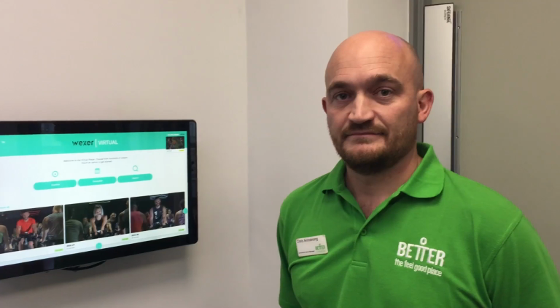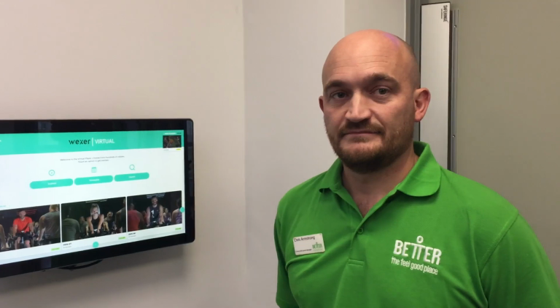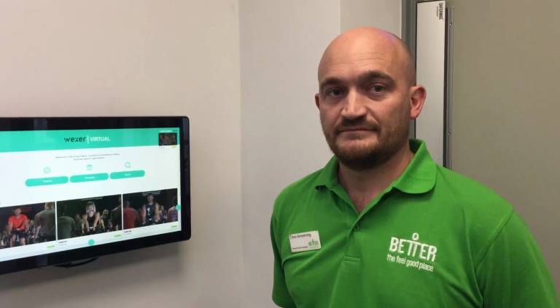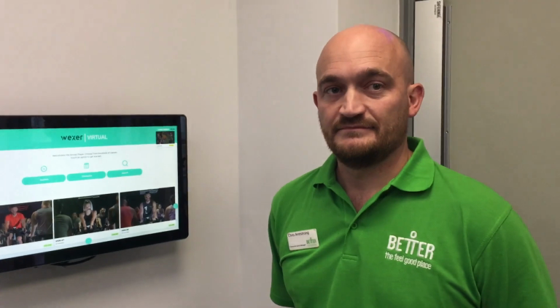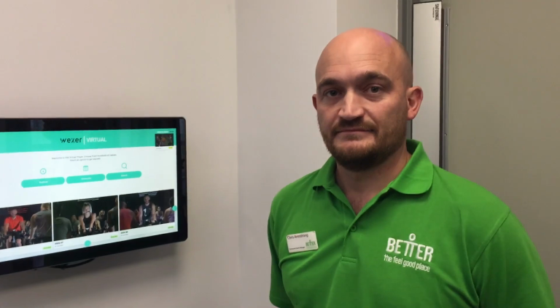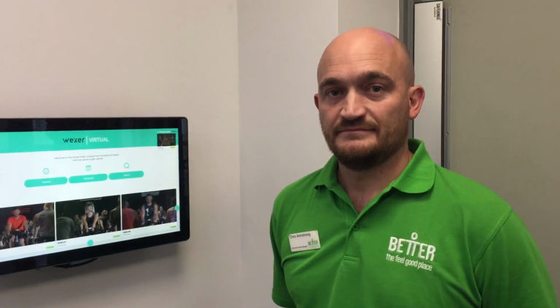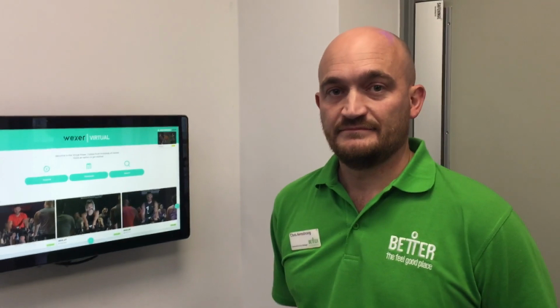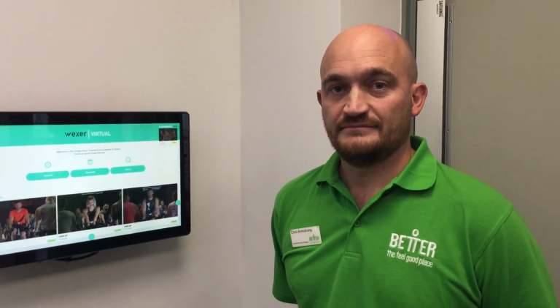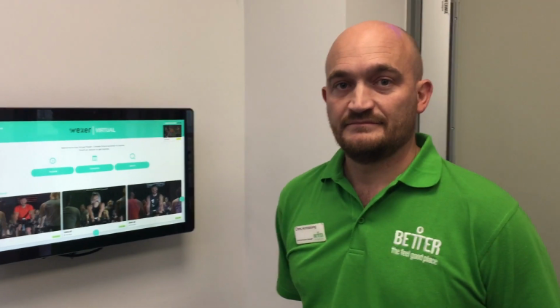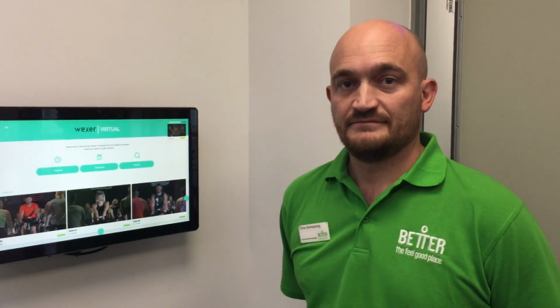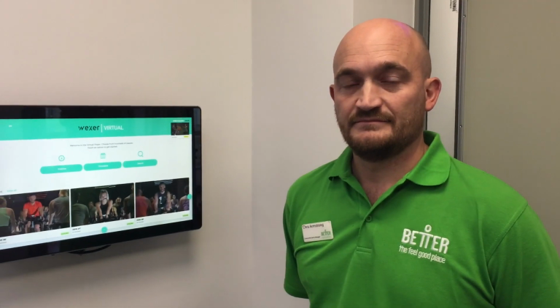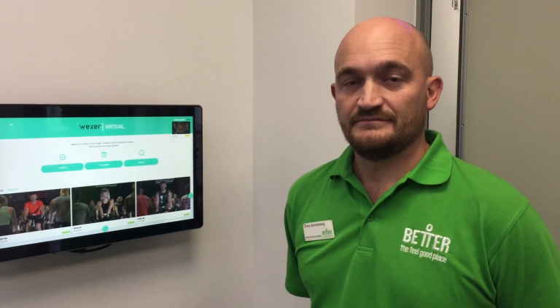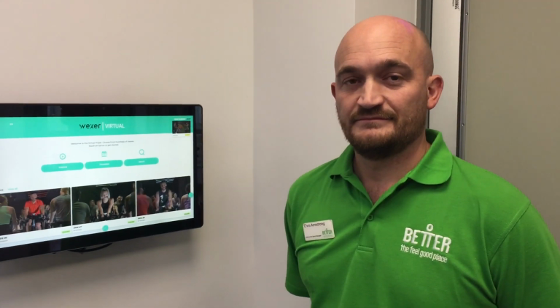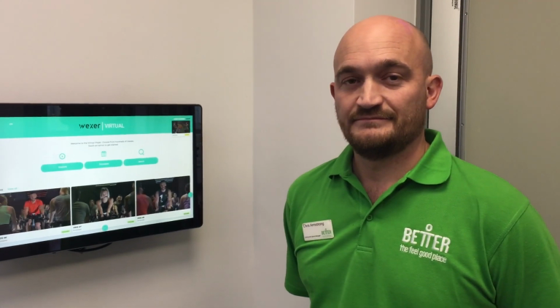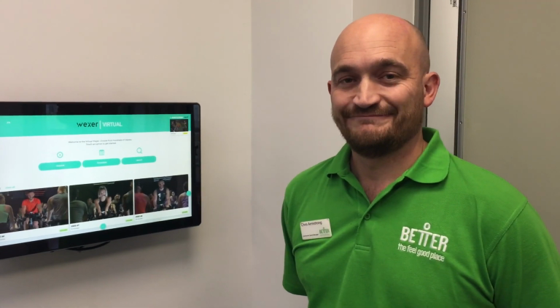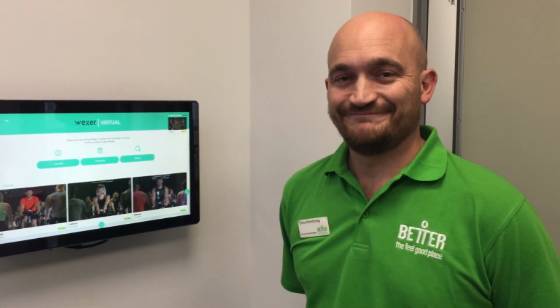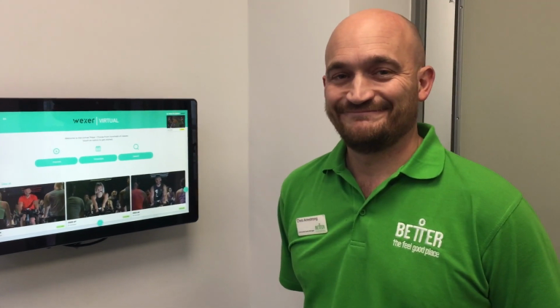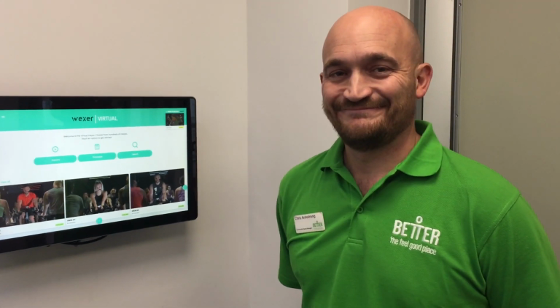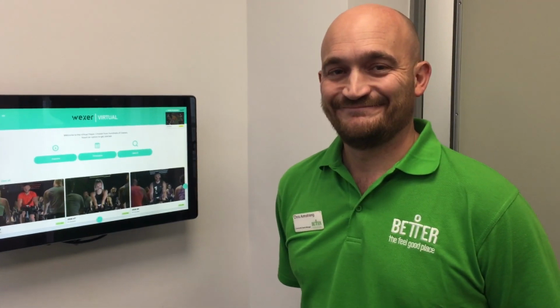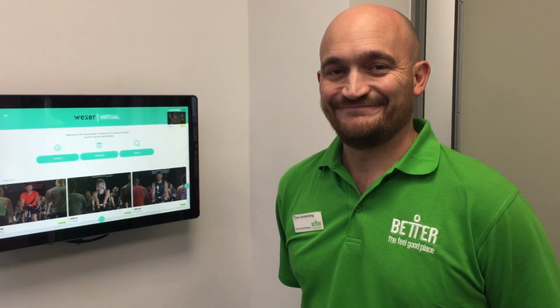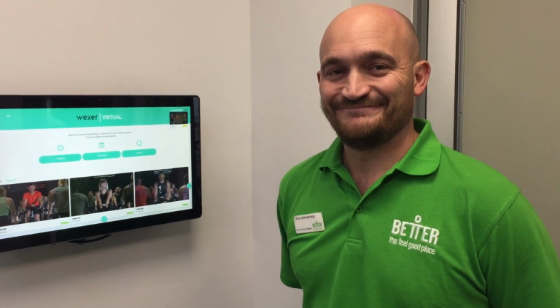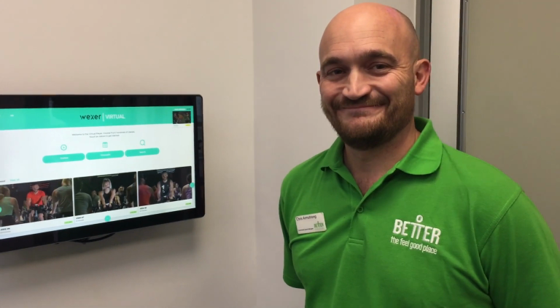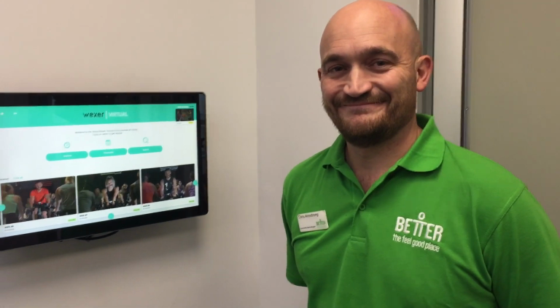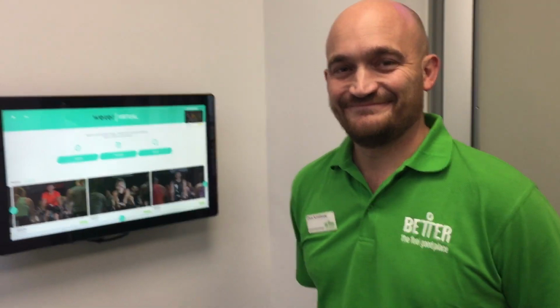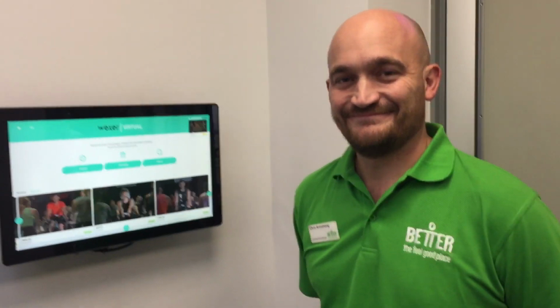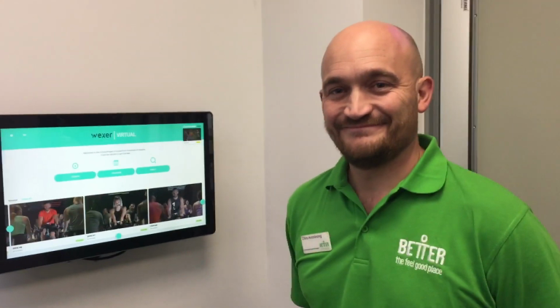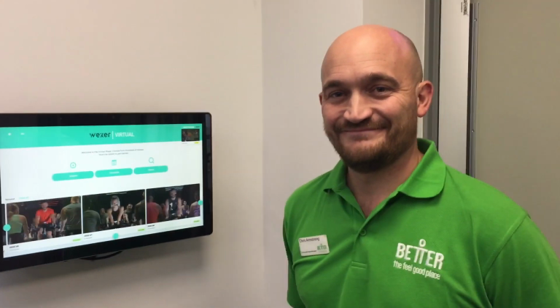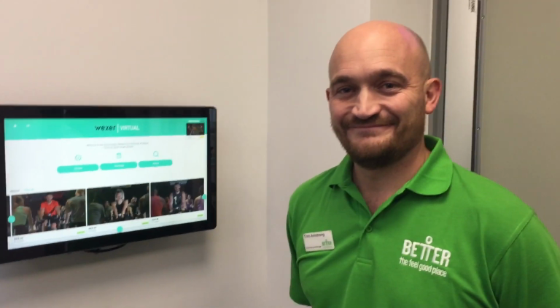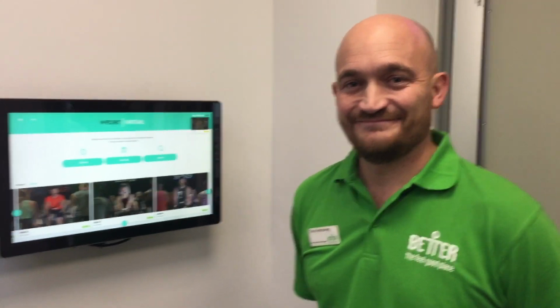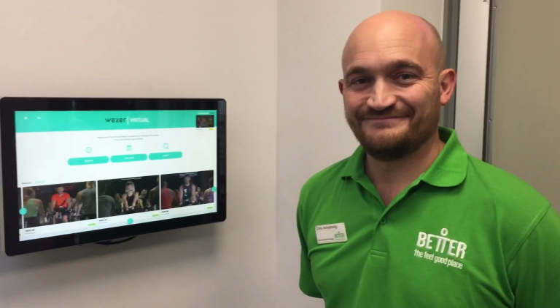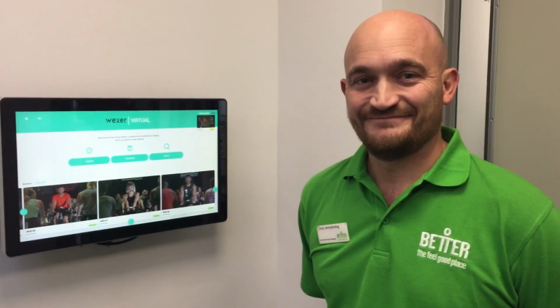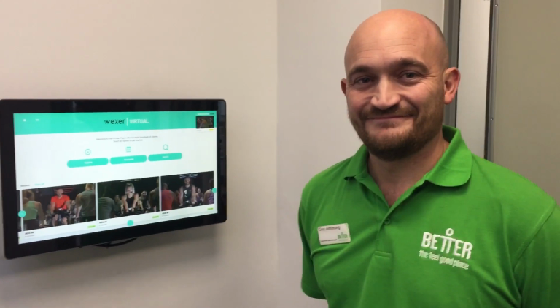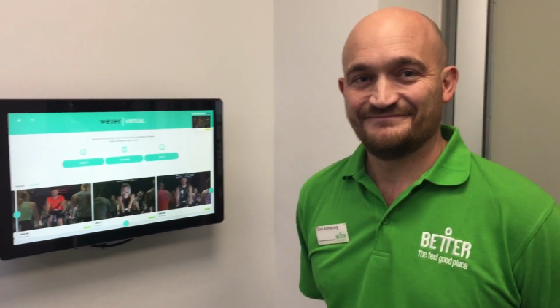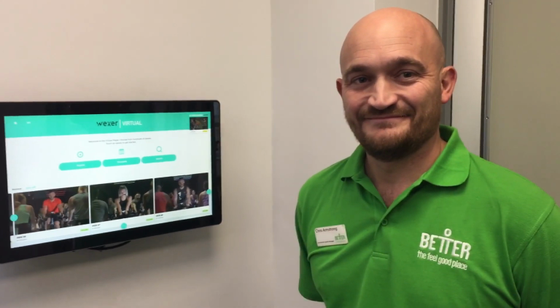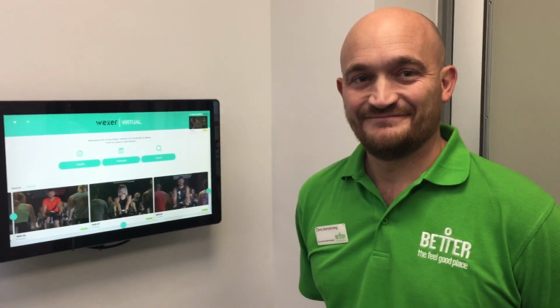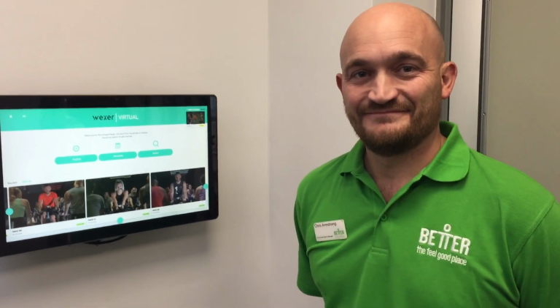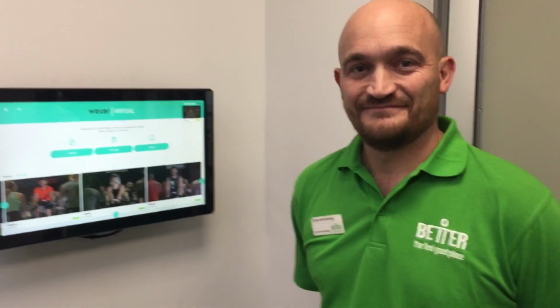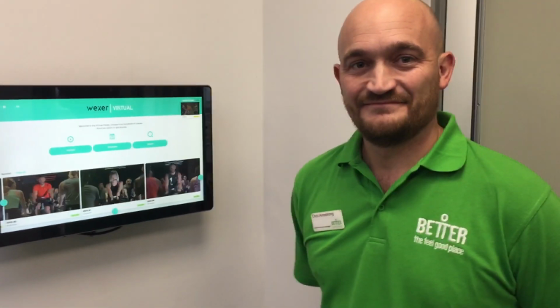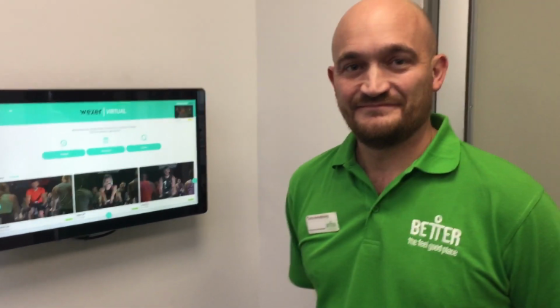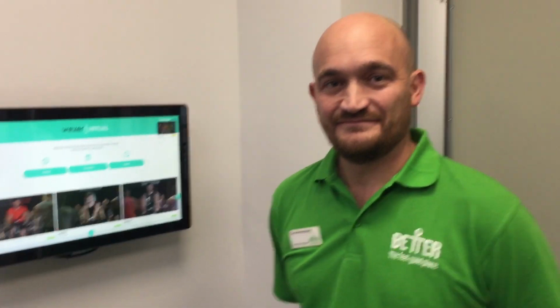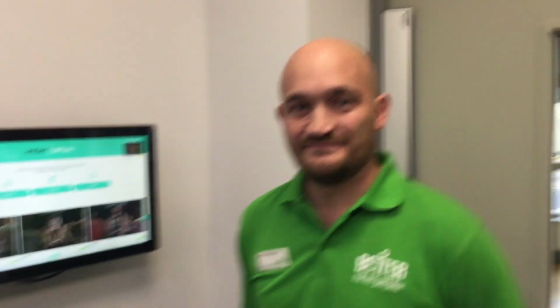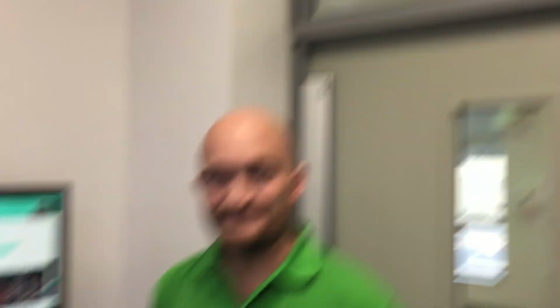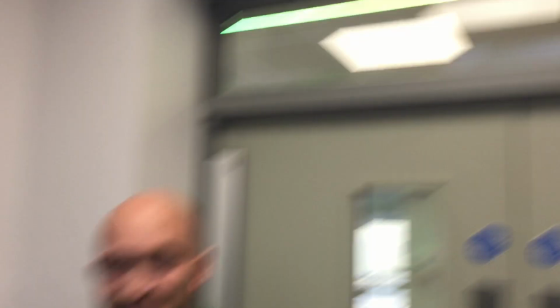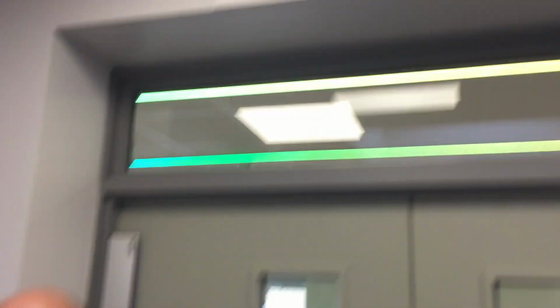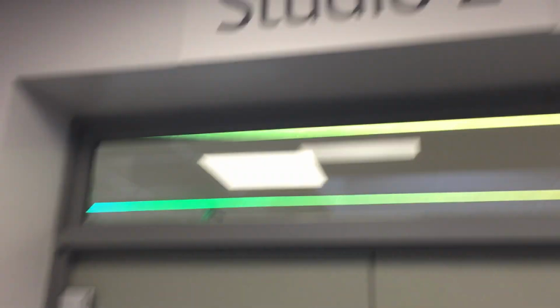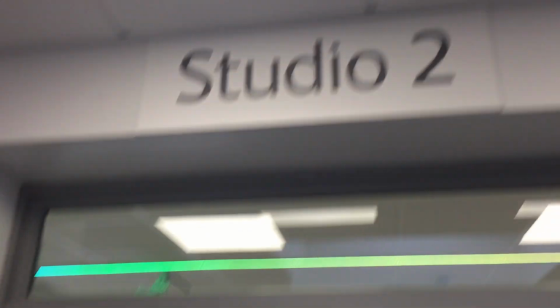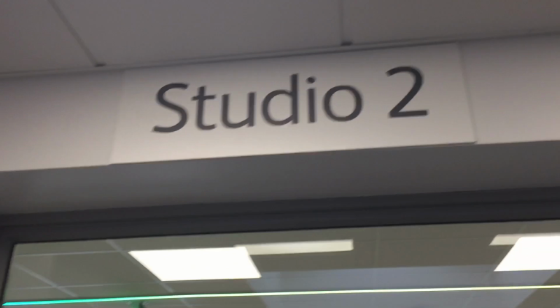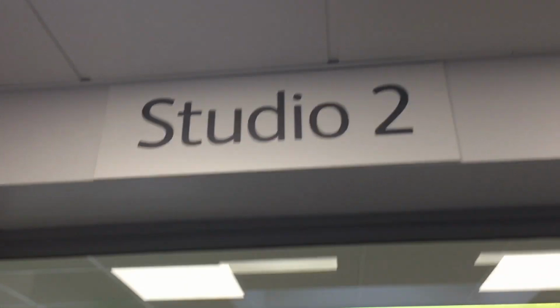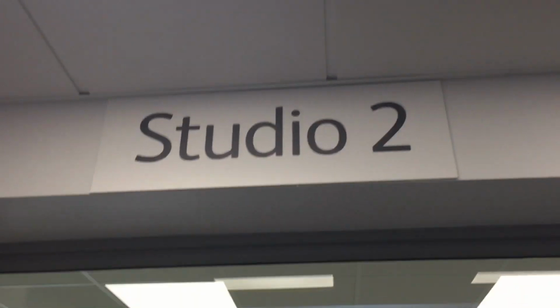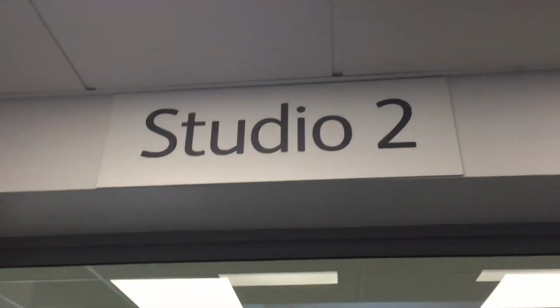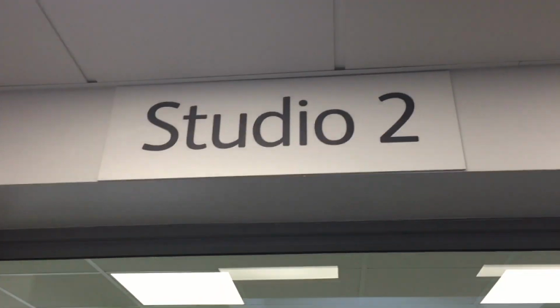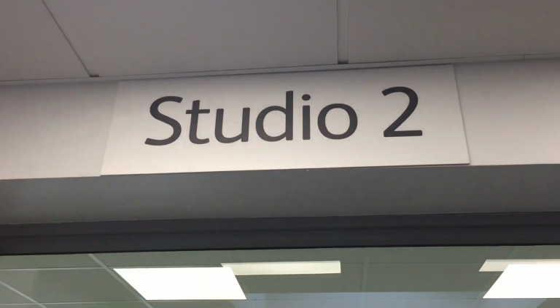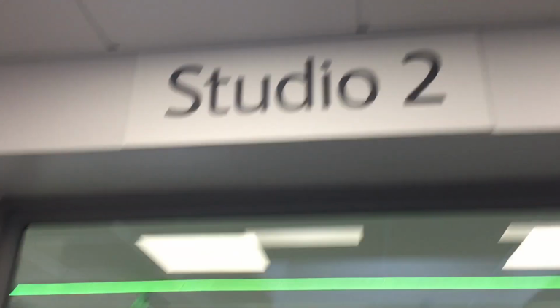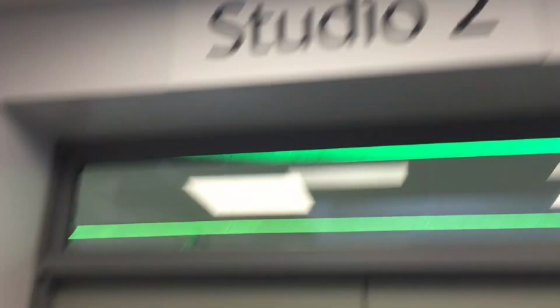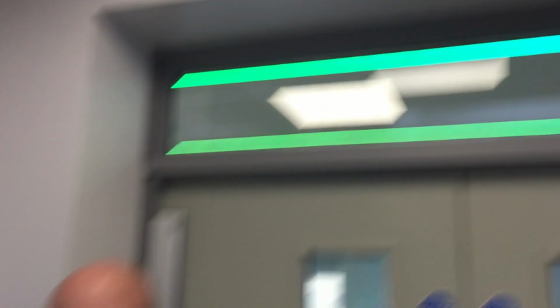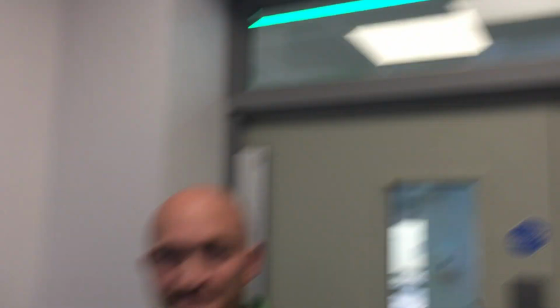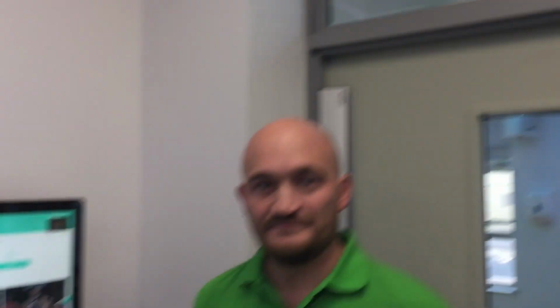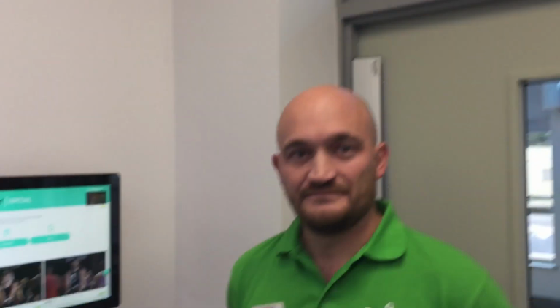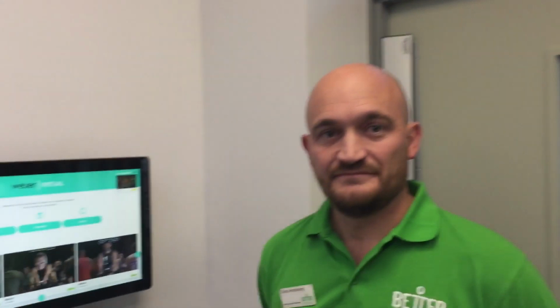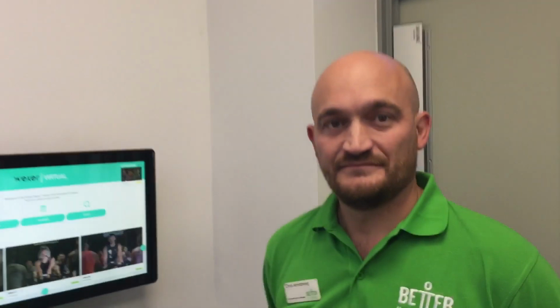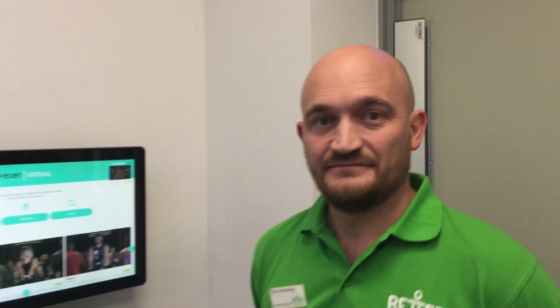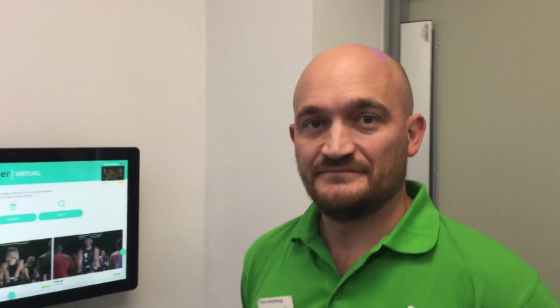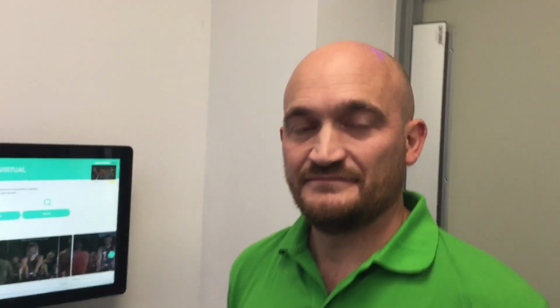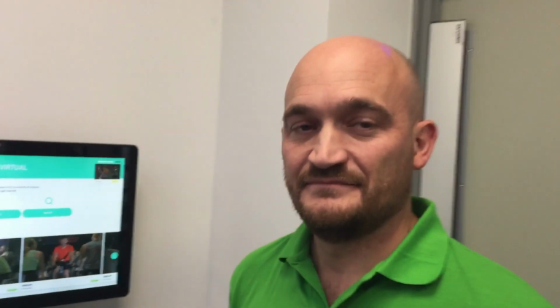We're at Burnholm Sports Centre, the new Sports Centre. Chris Armstrong is here and he's going to explain what's in Studio 2.